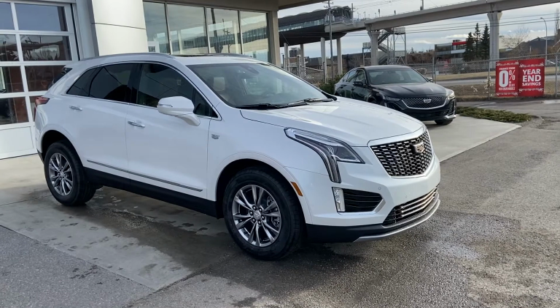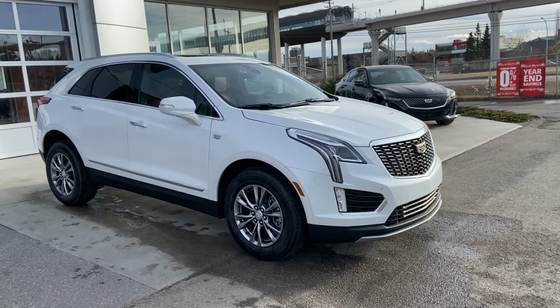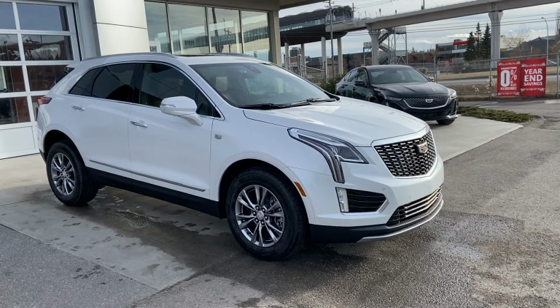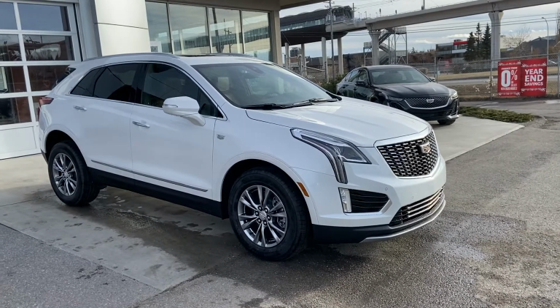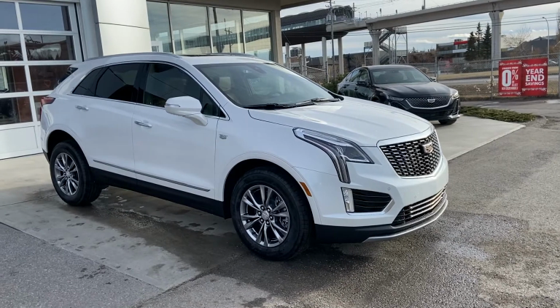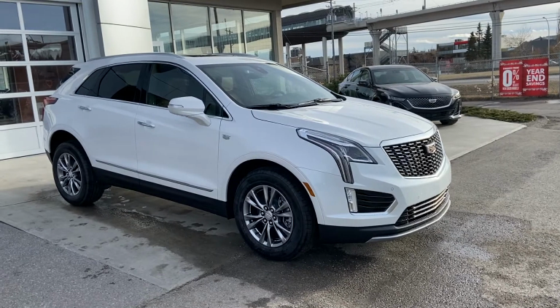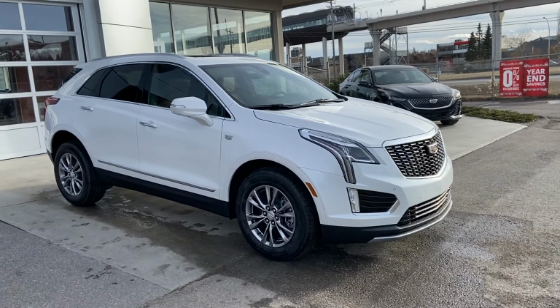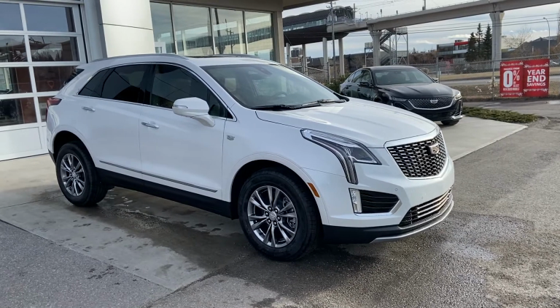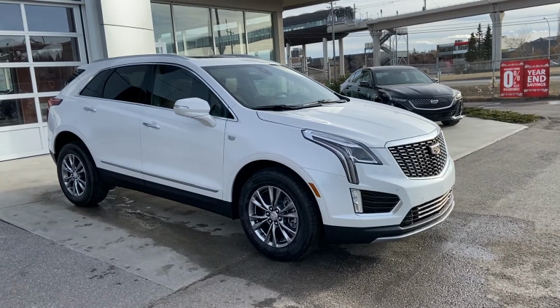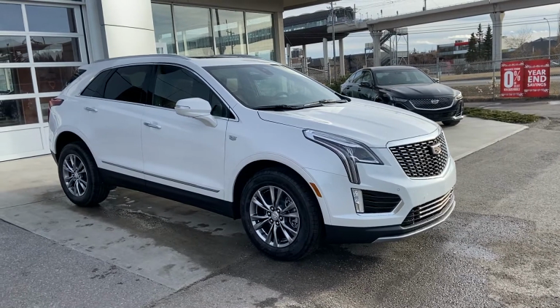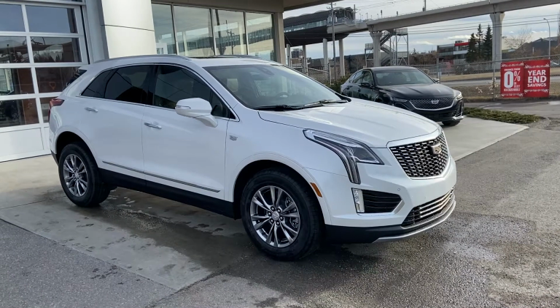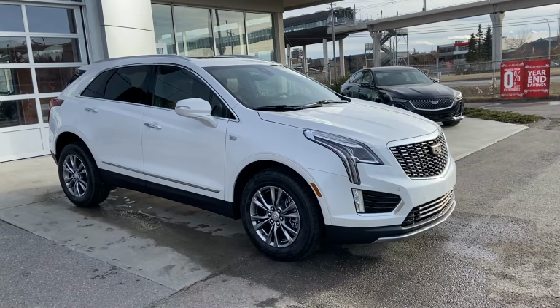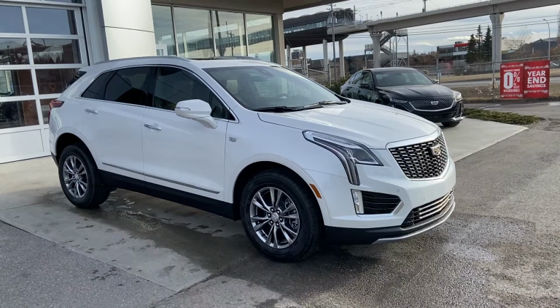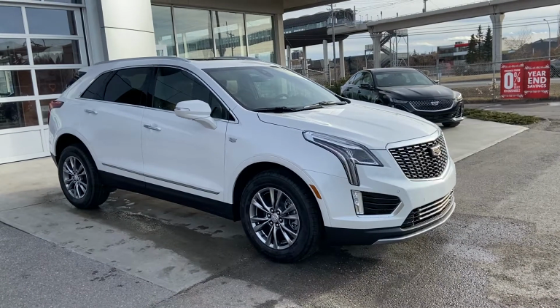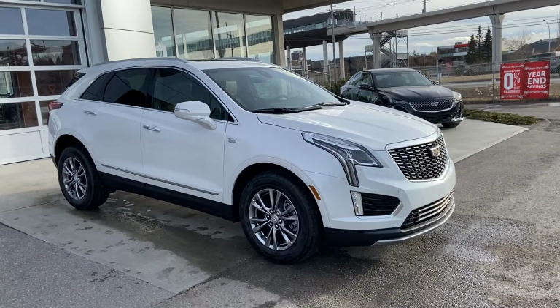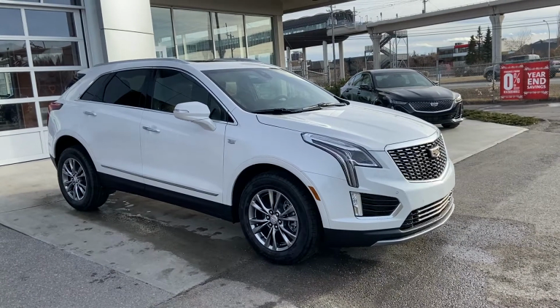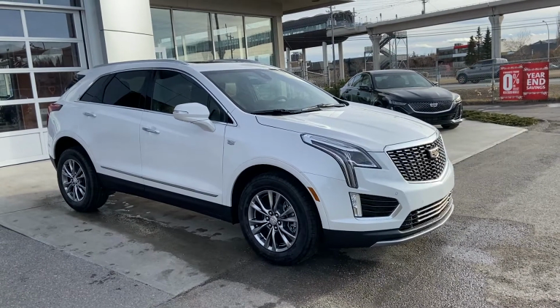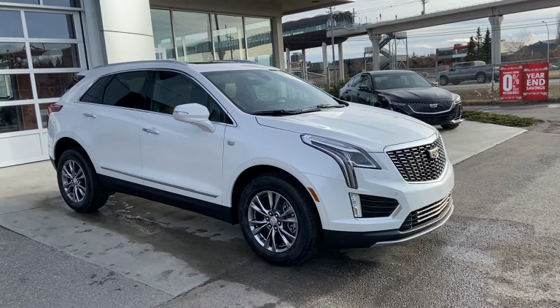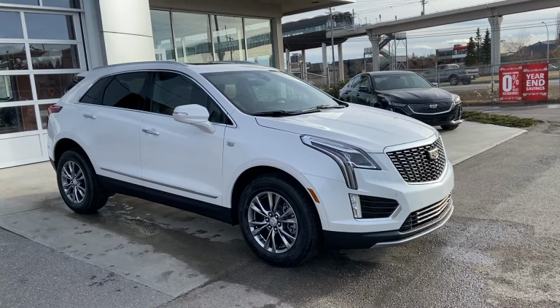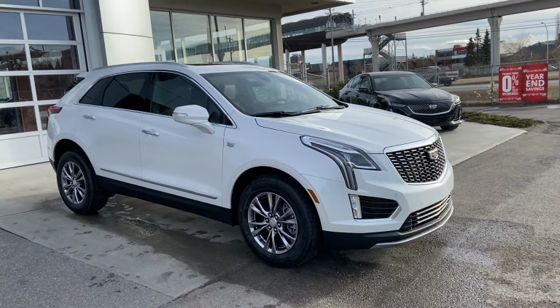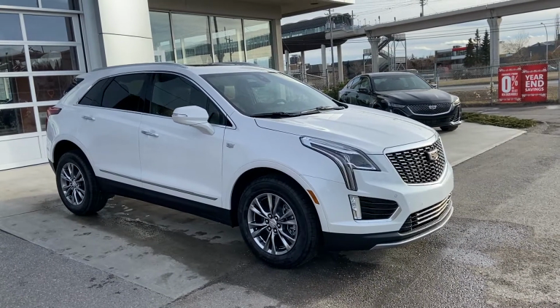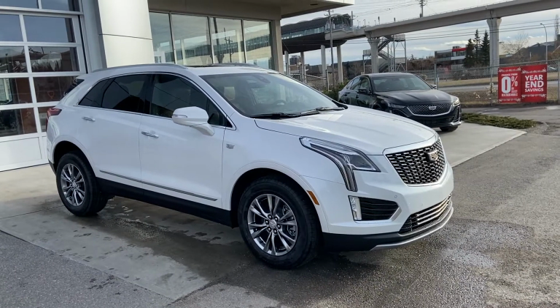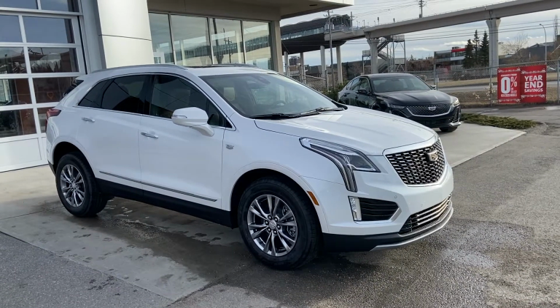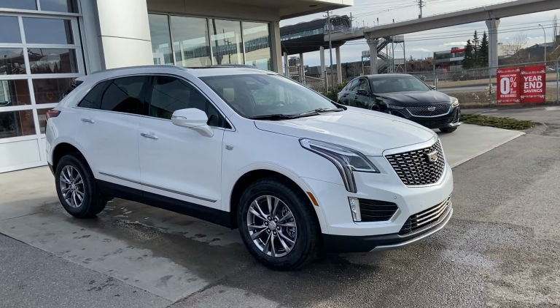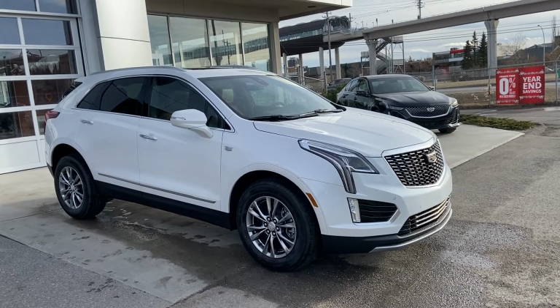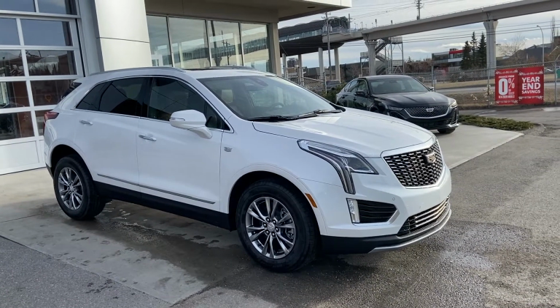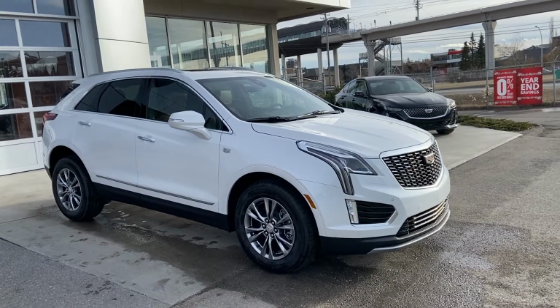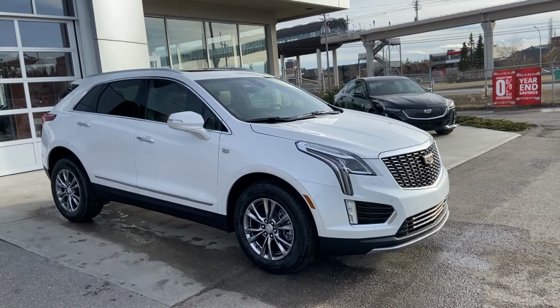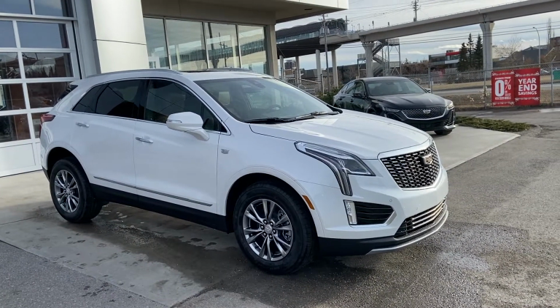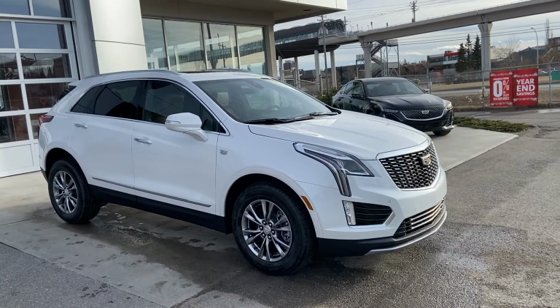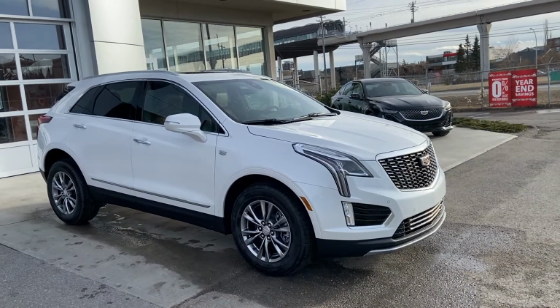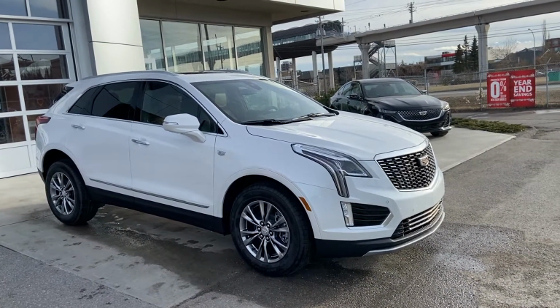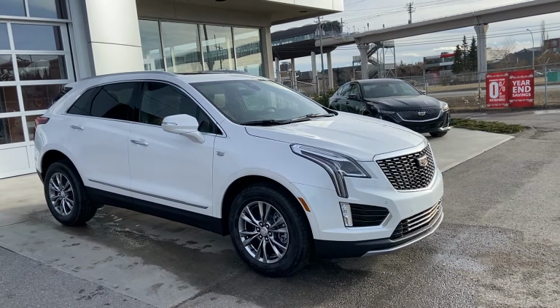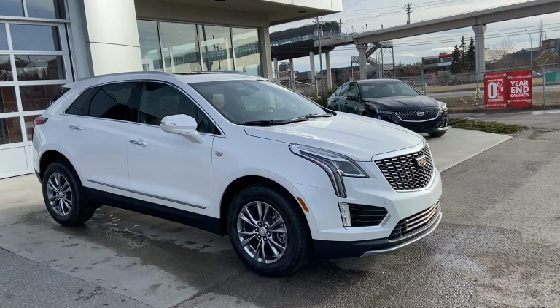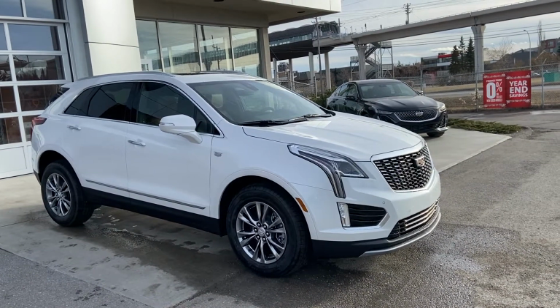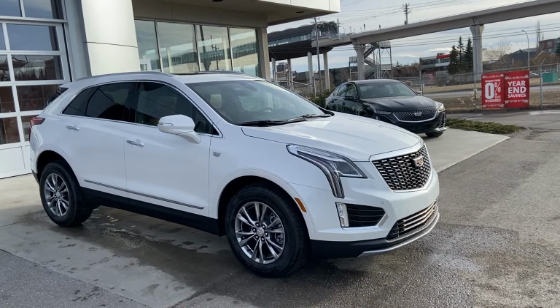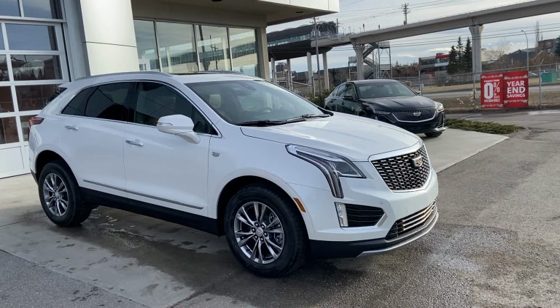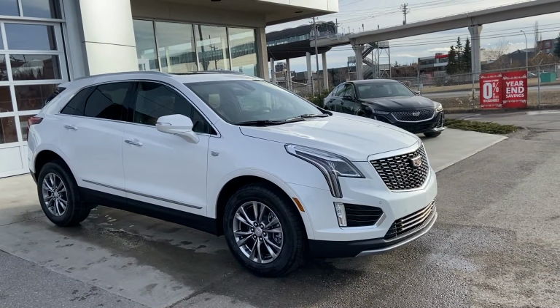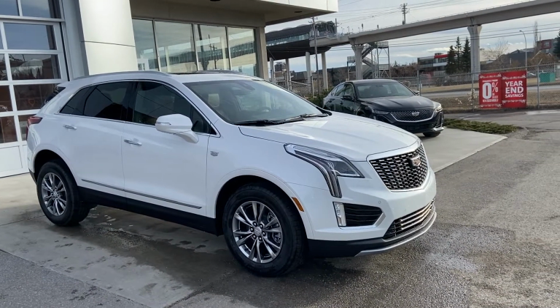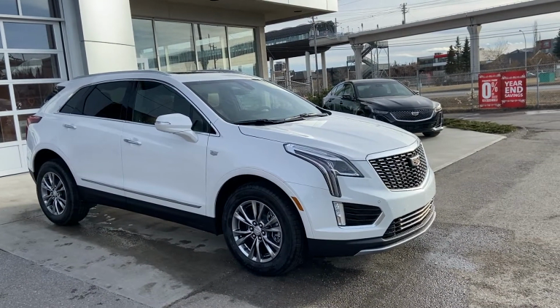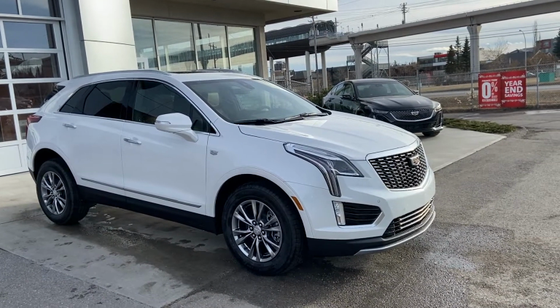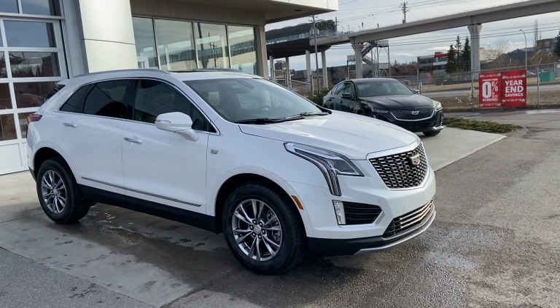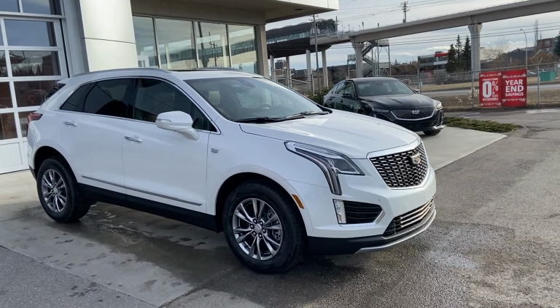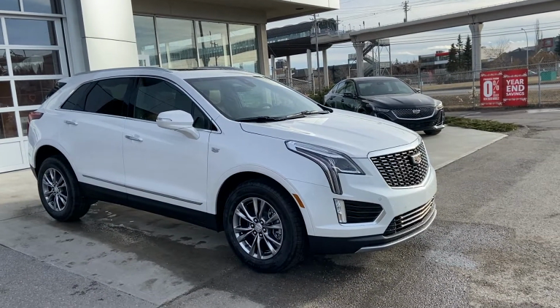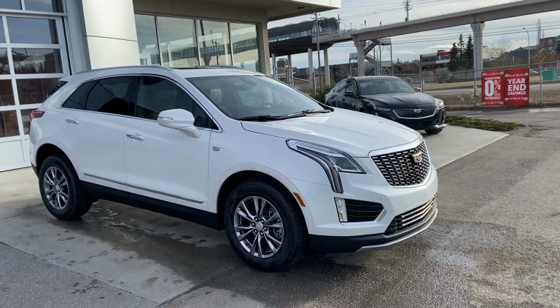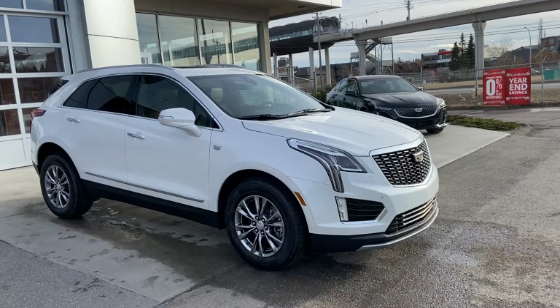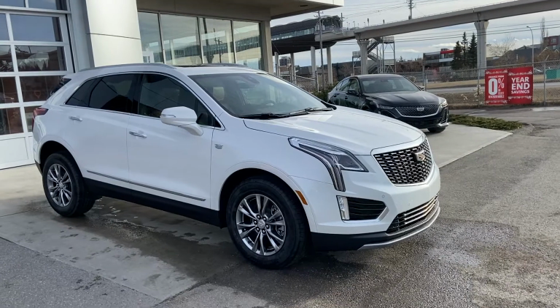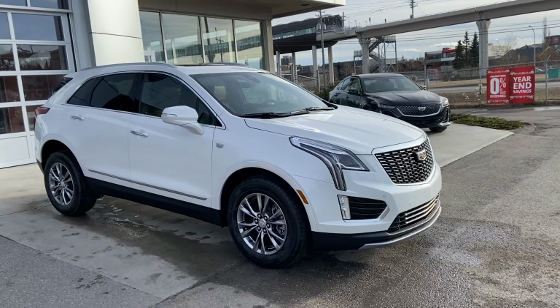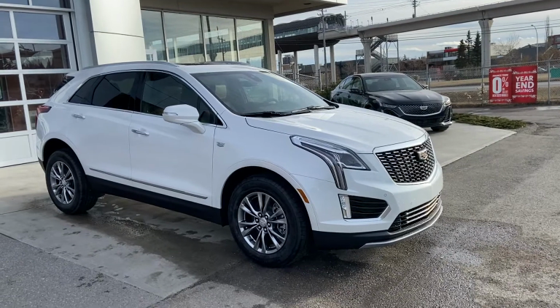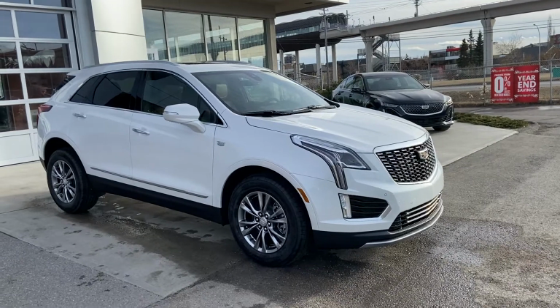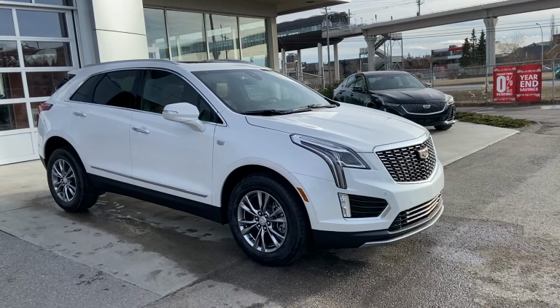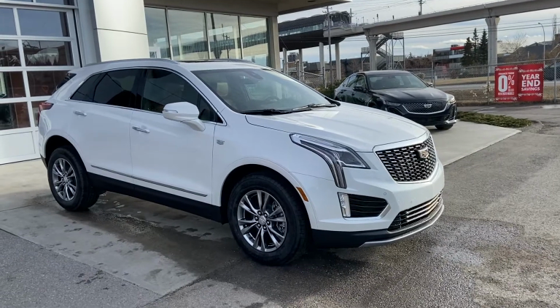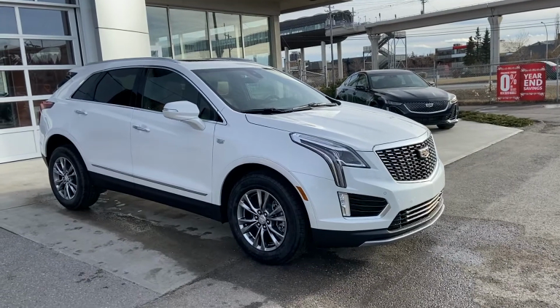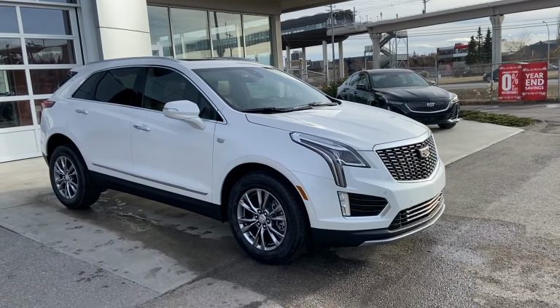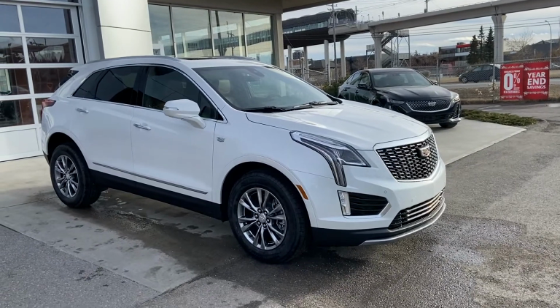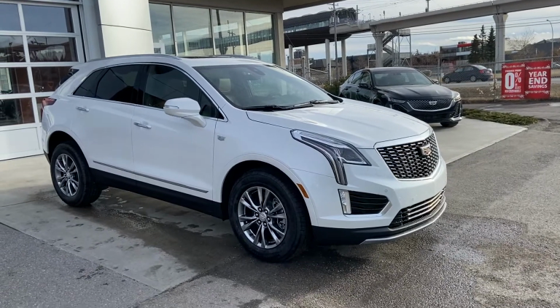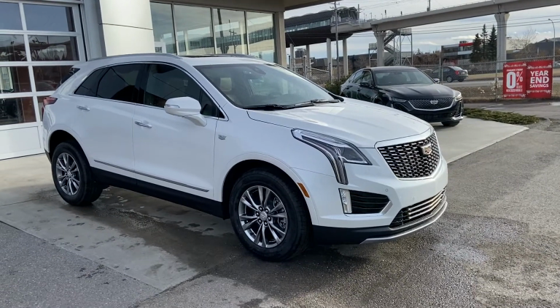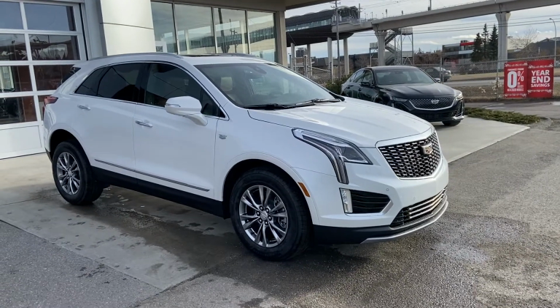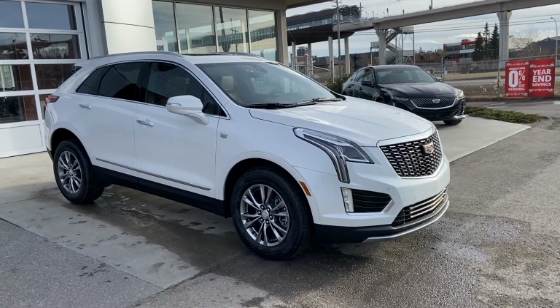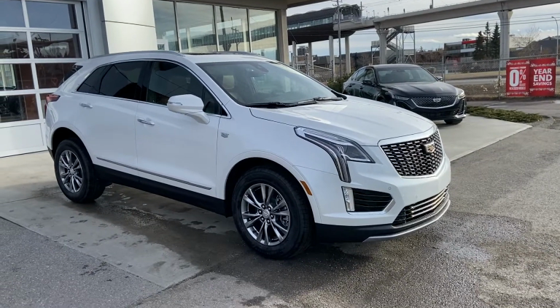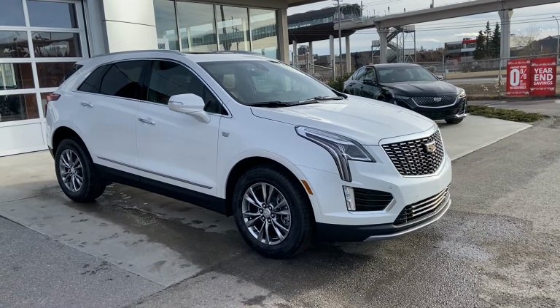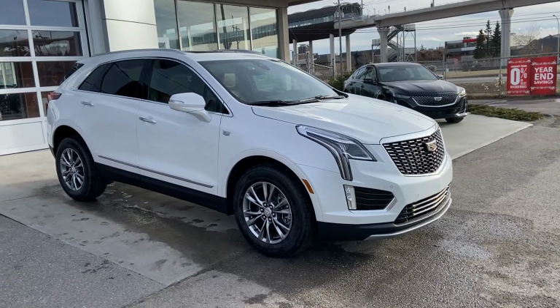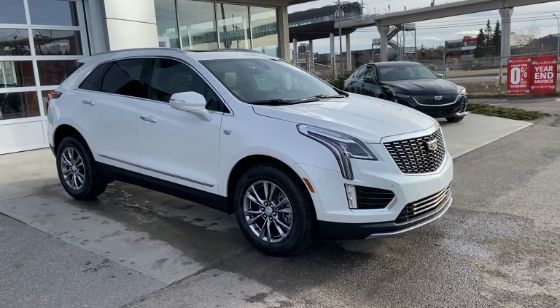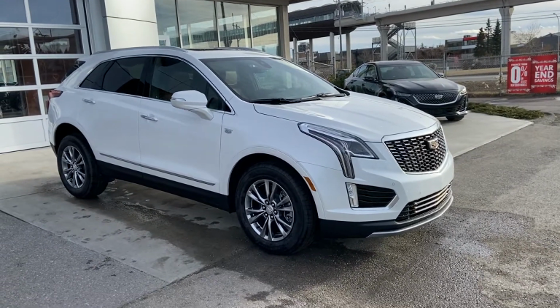This beautiful Cadillac is powered by a 3.6-litre V6 engine mated to a 9-speed automatic transmission.